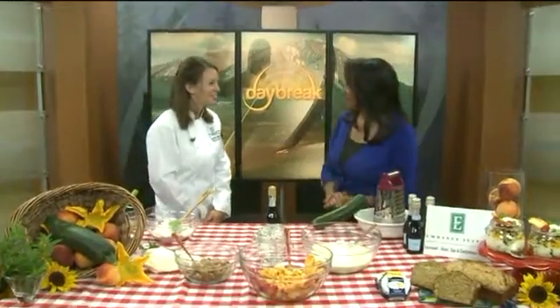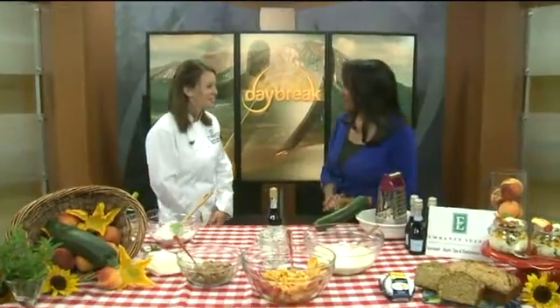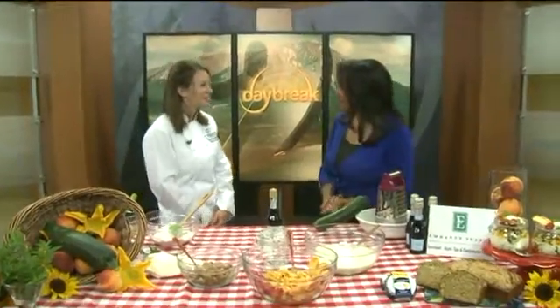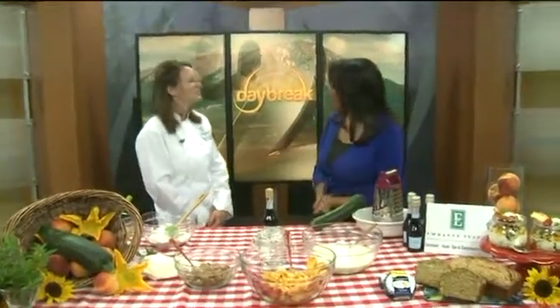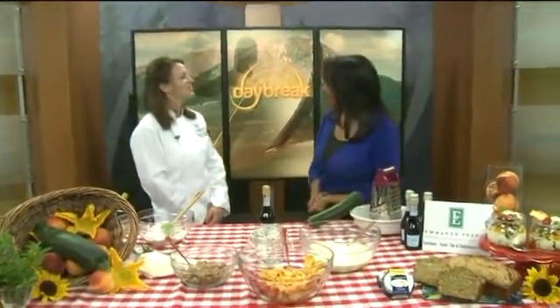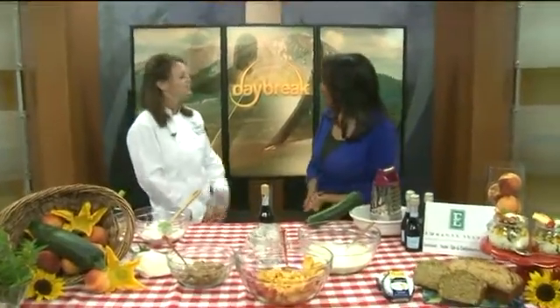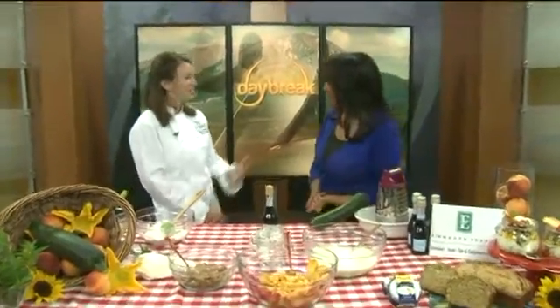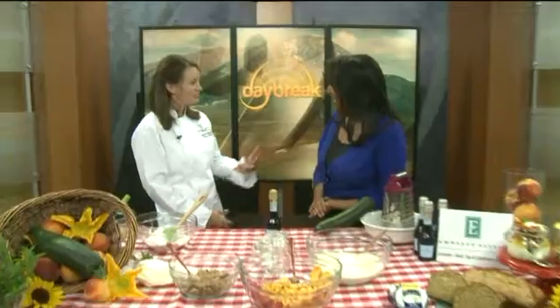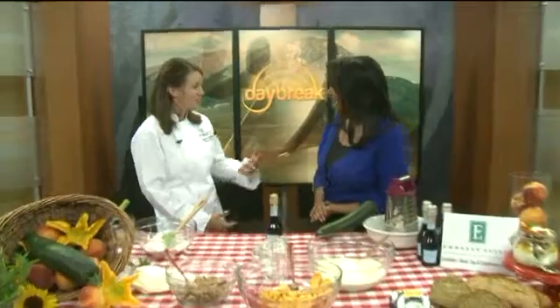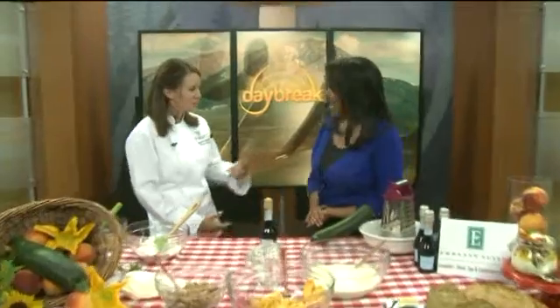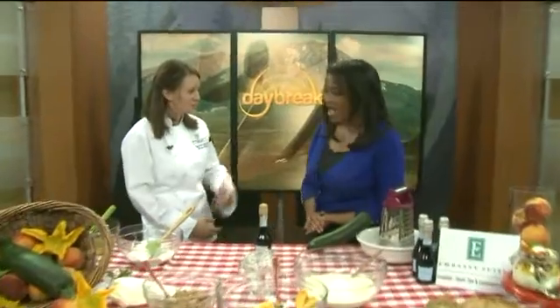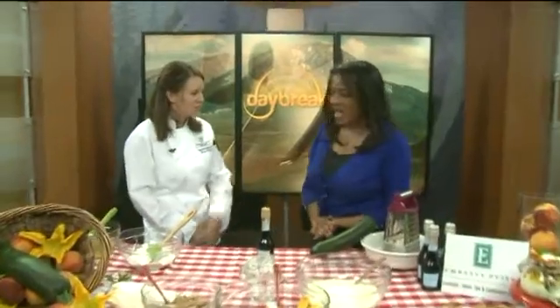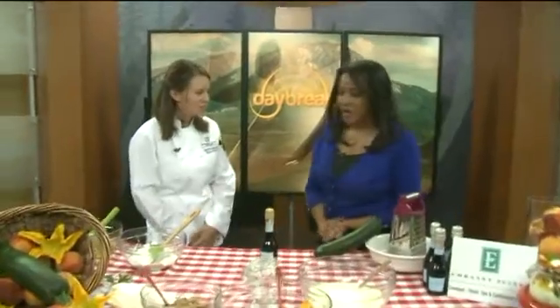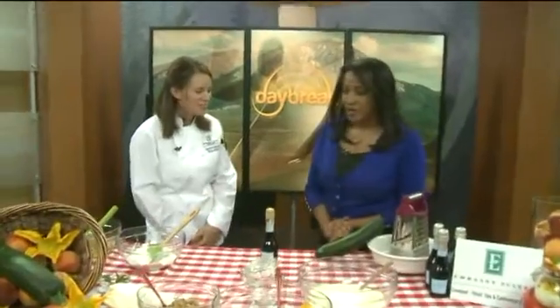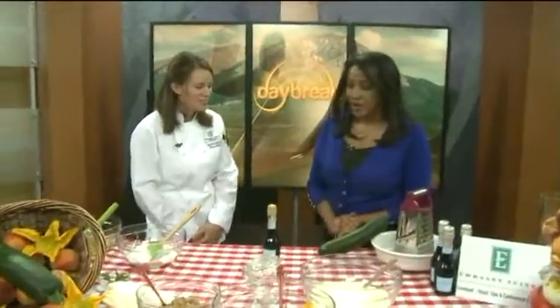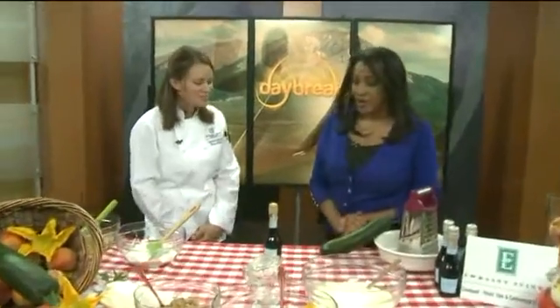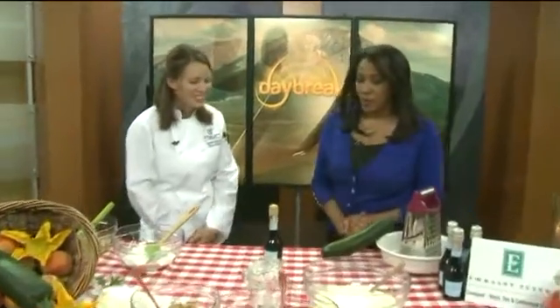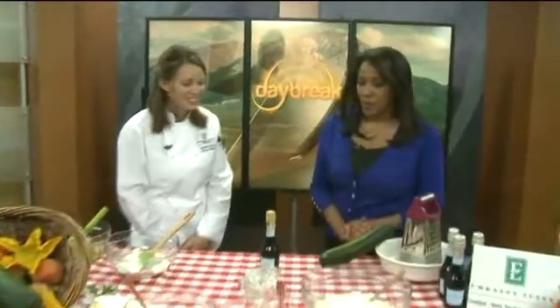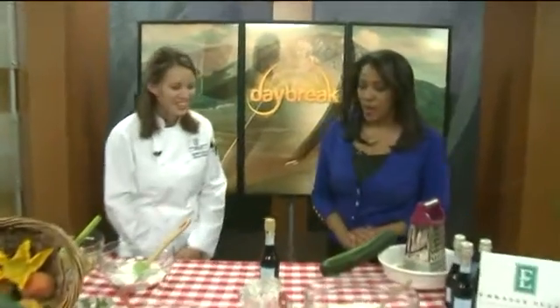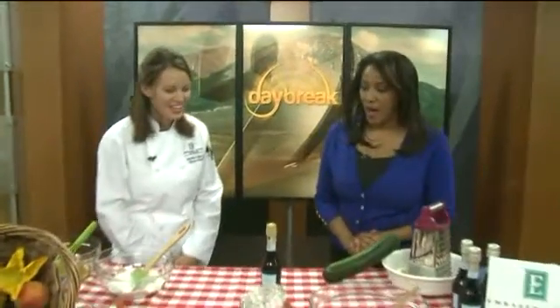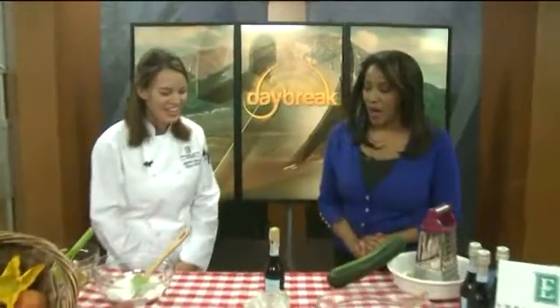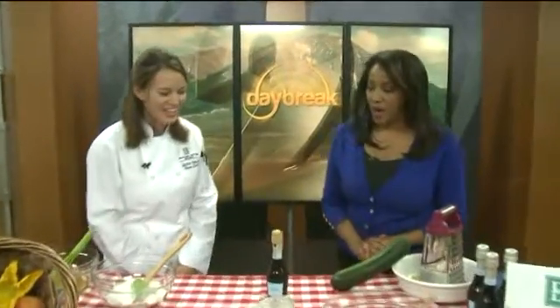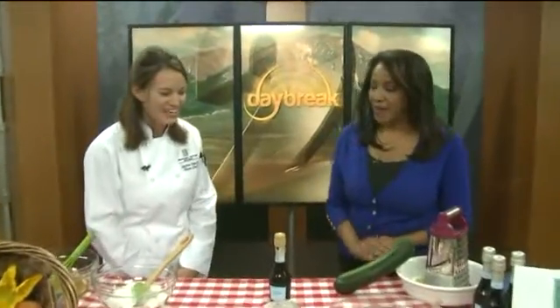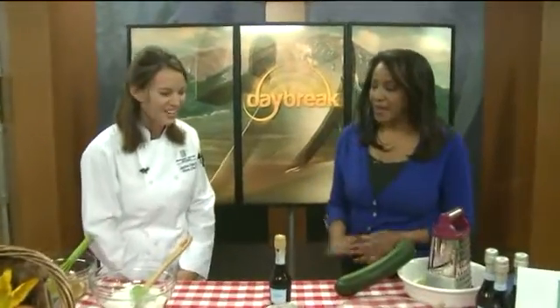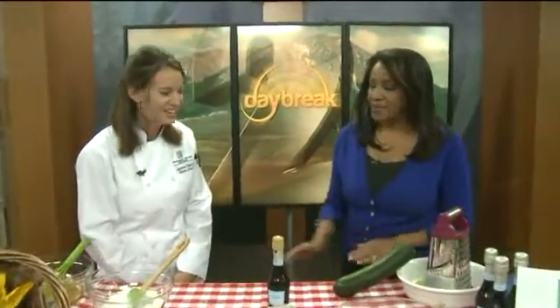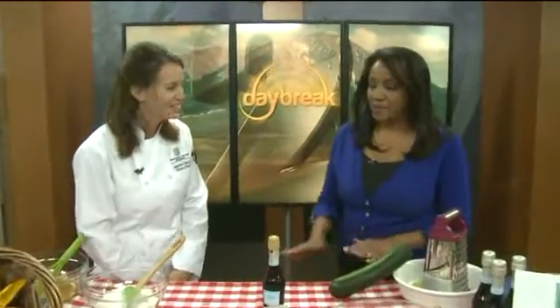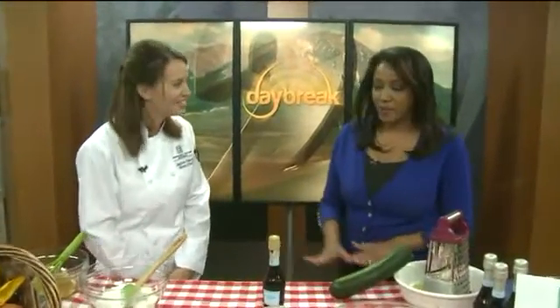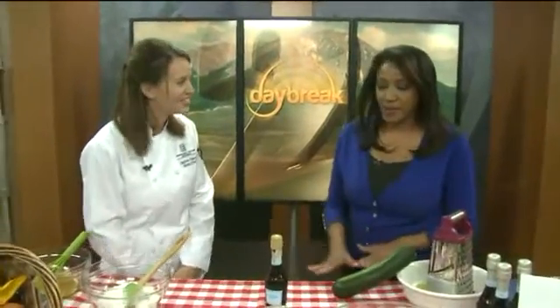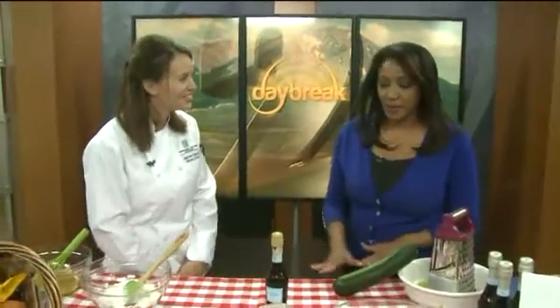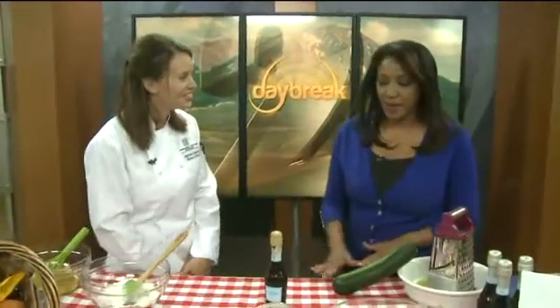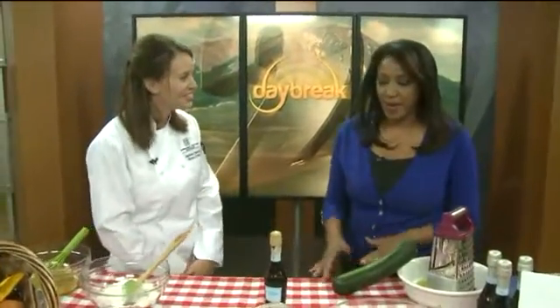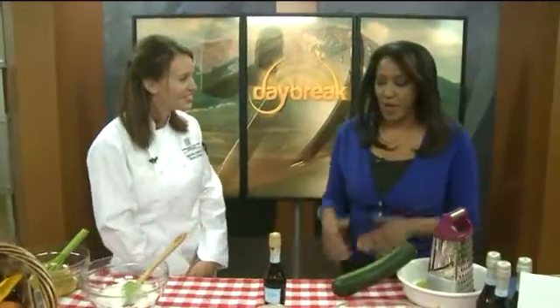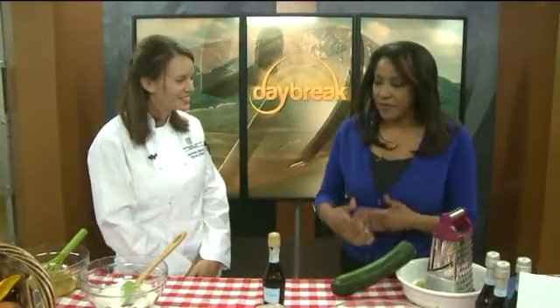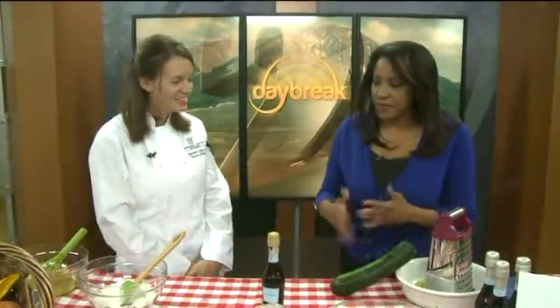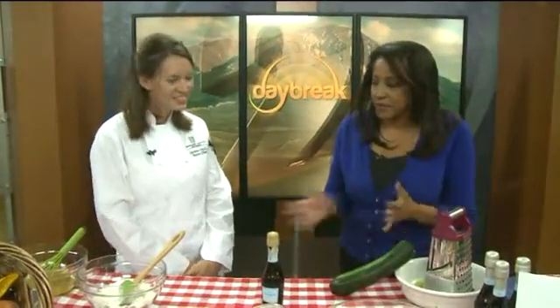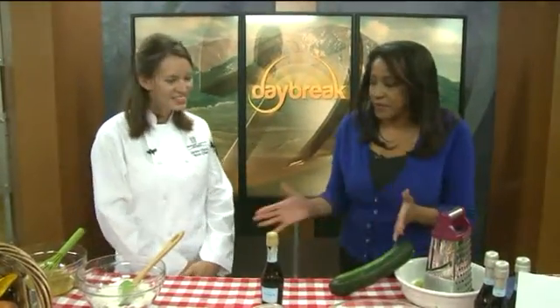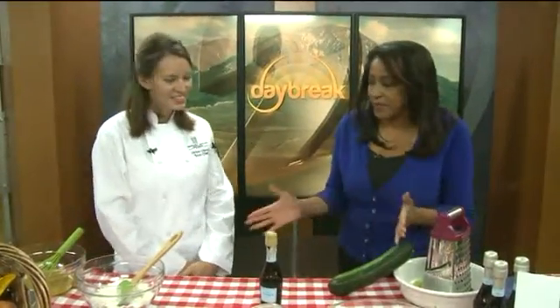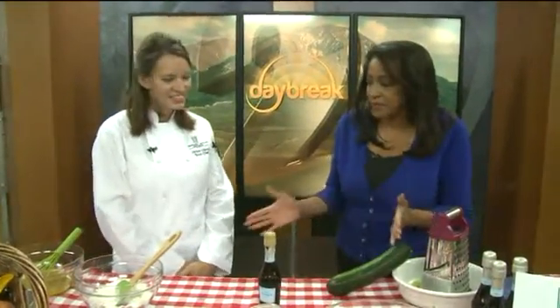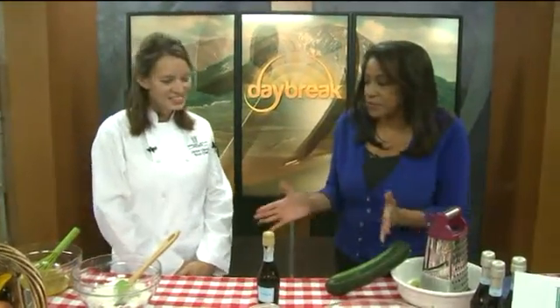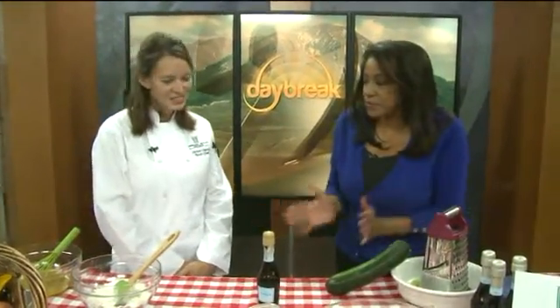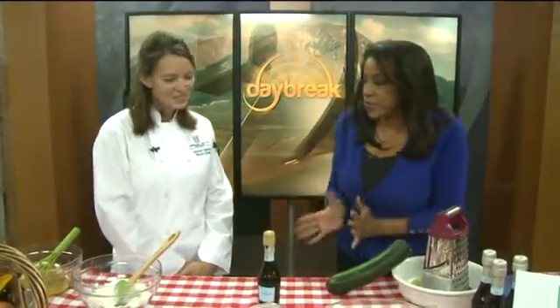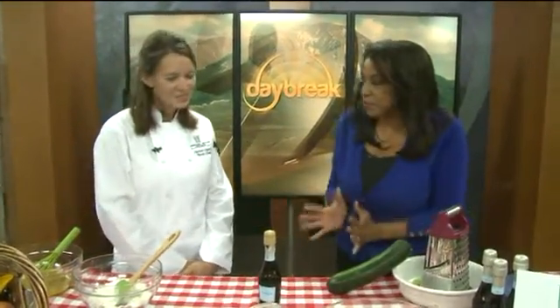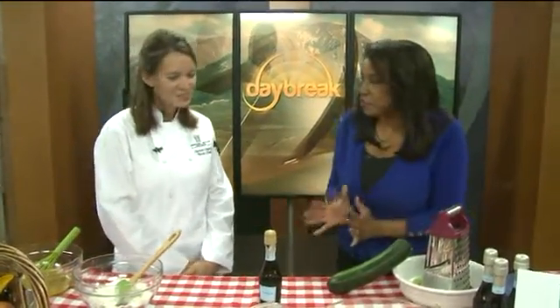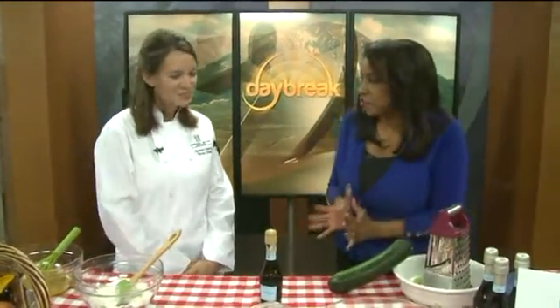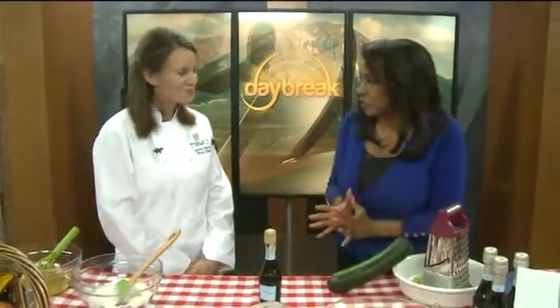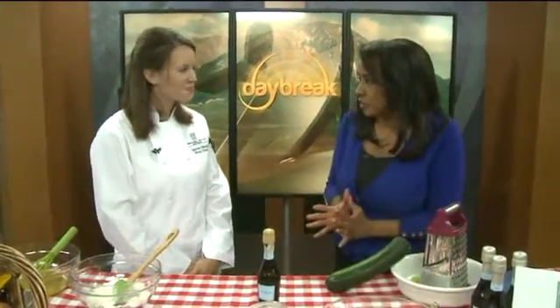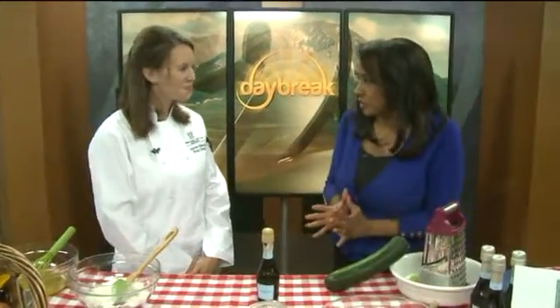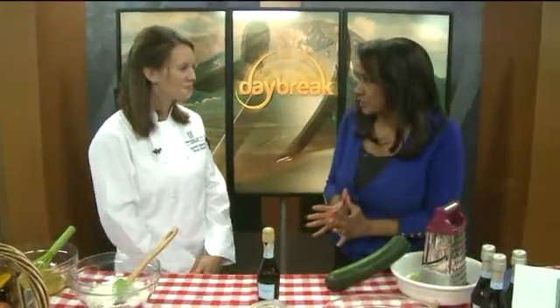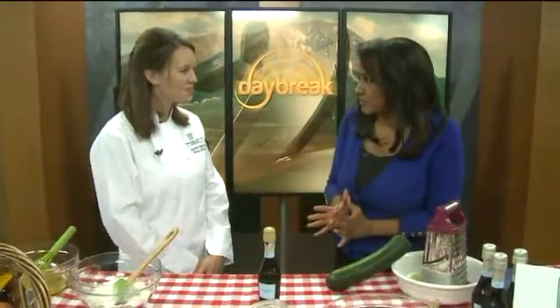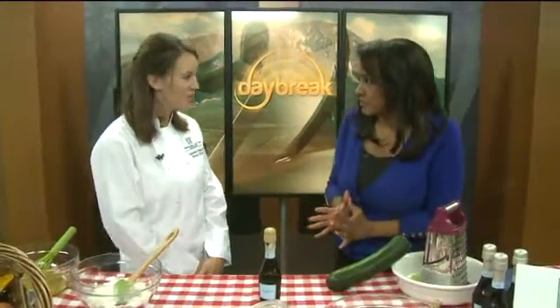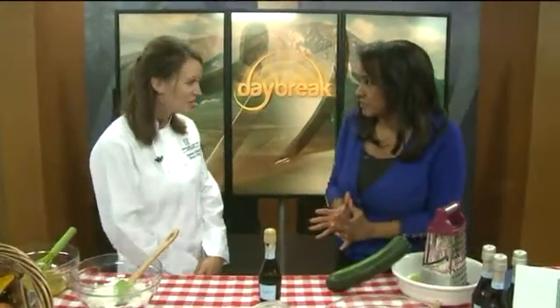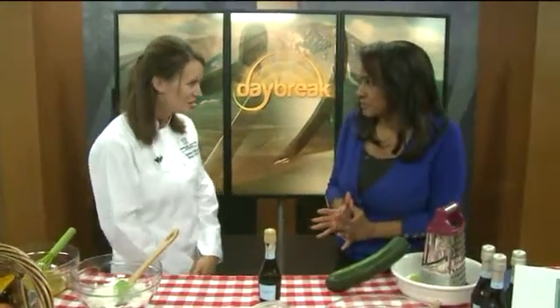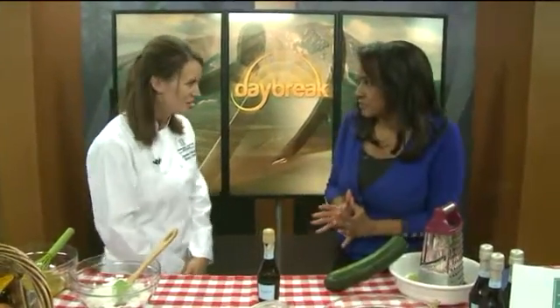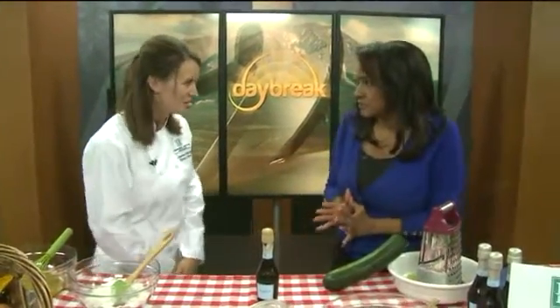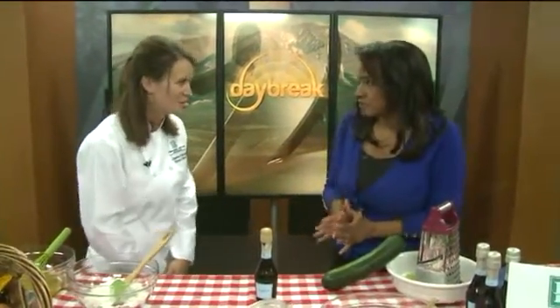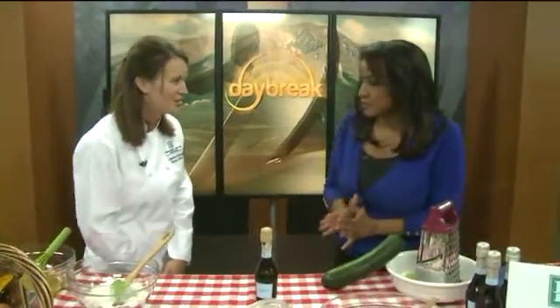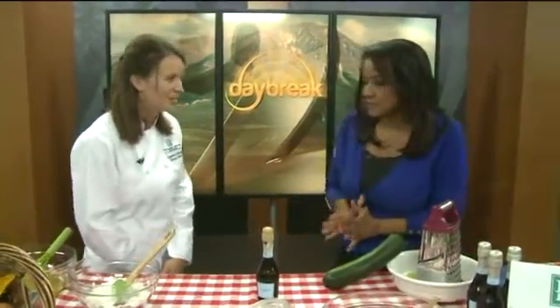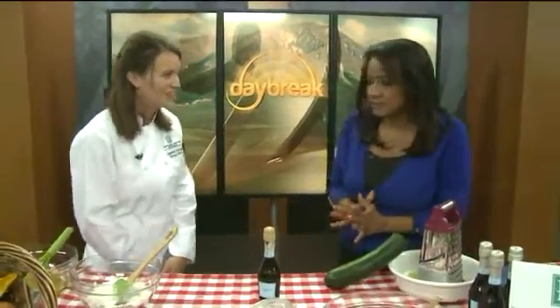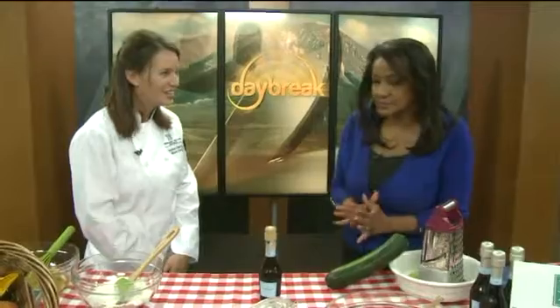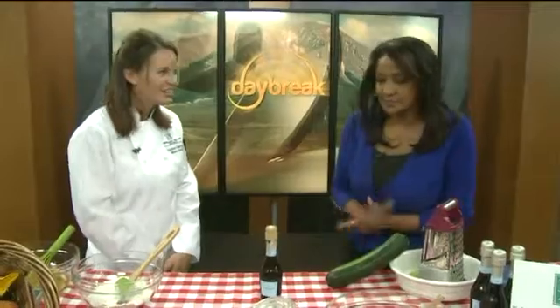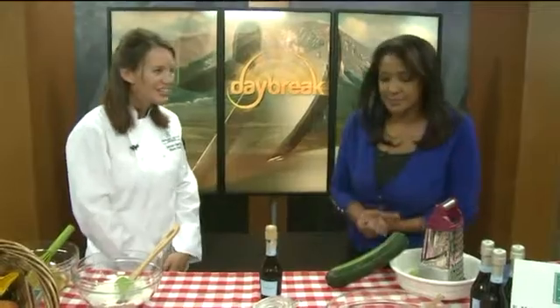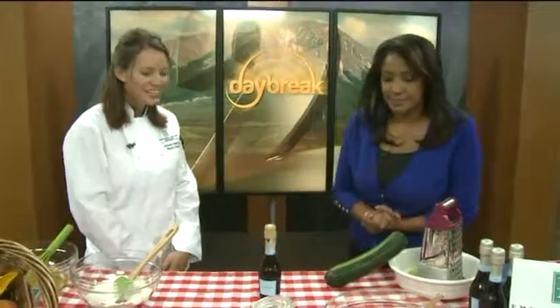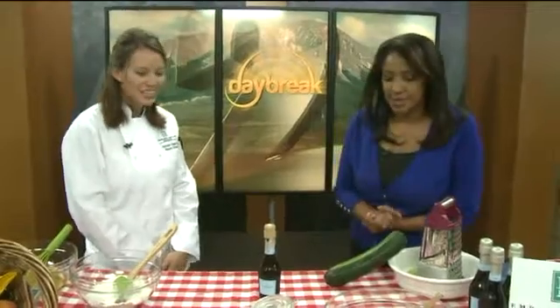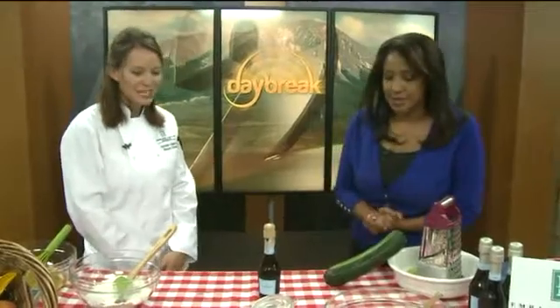Welcome! Thank you so much for having me today. I can tell you right away, all these ingredients smell so good. Thank you.